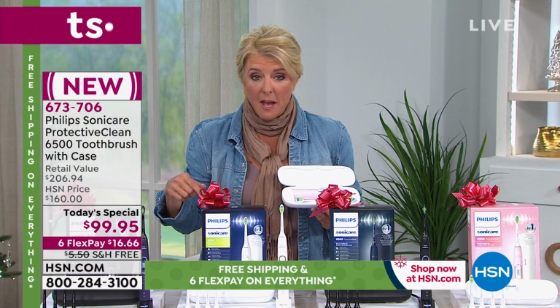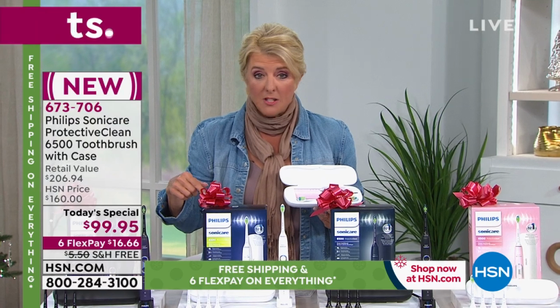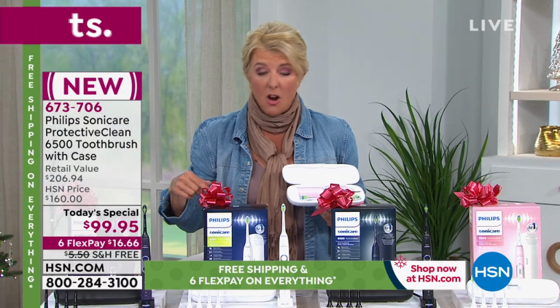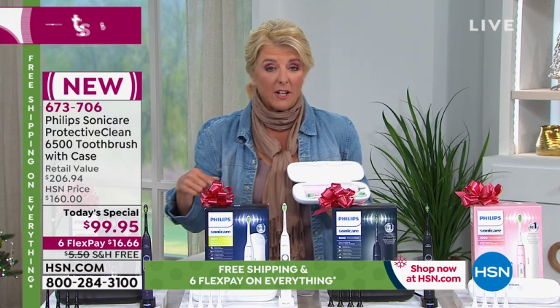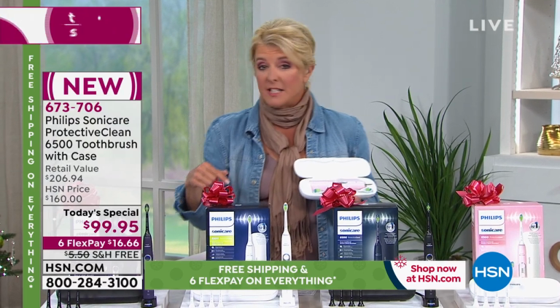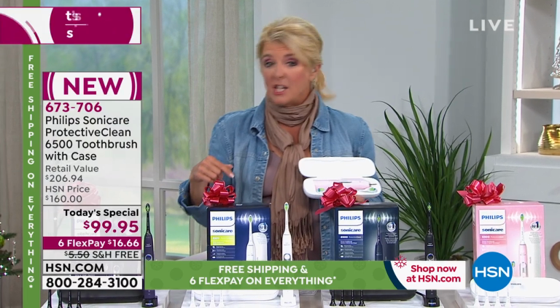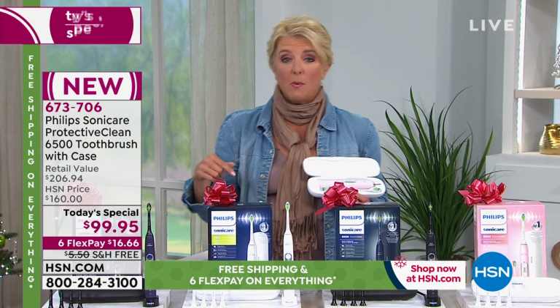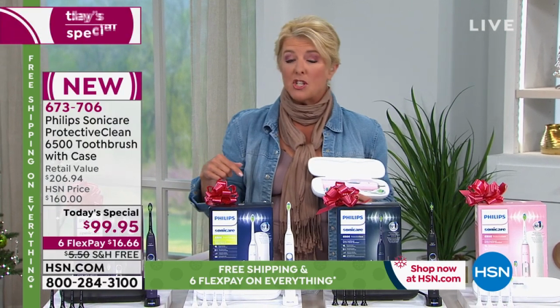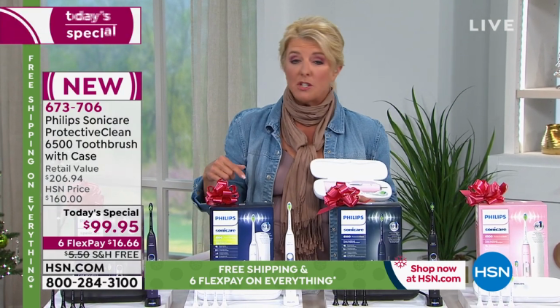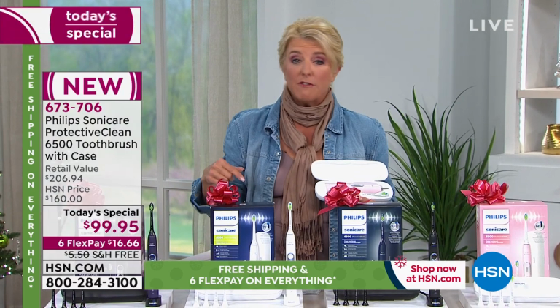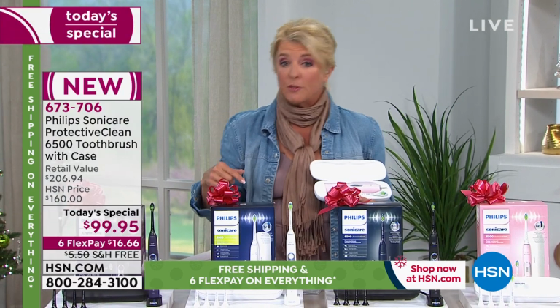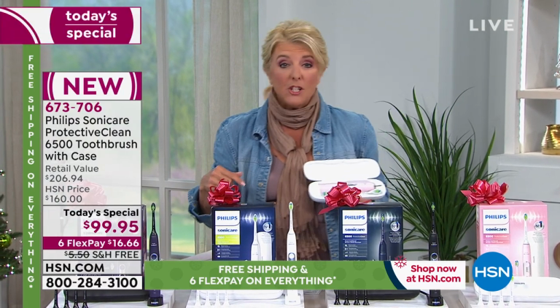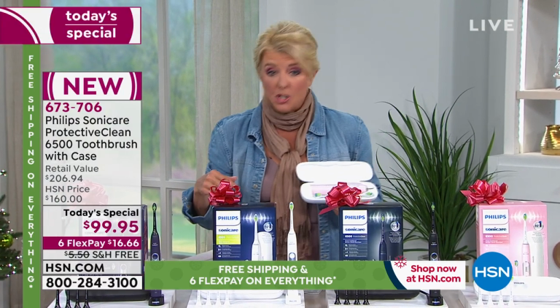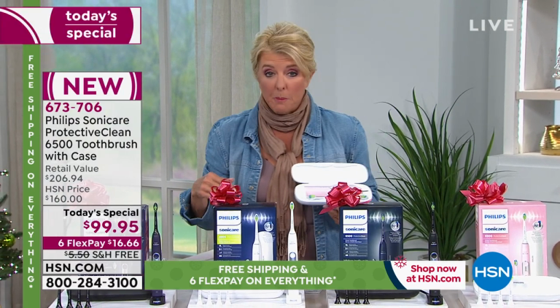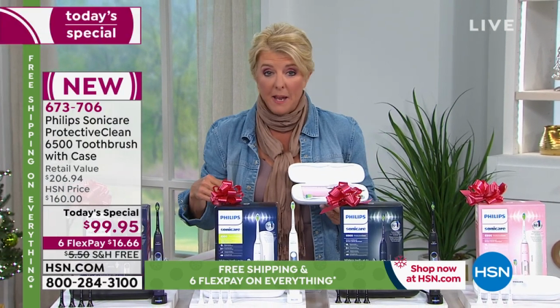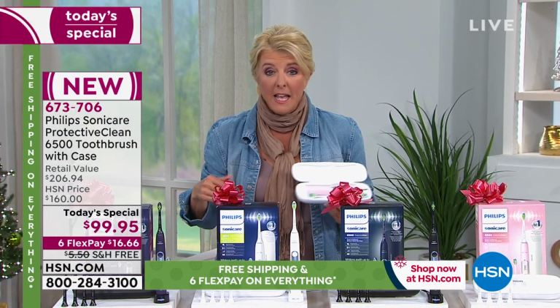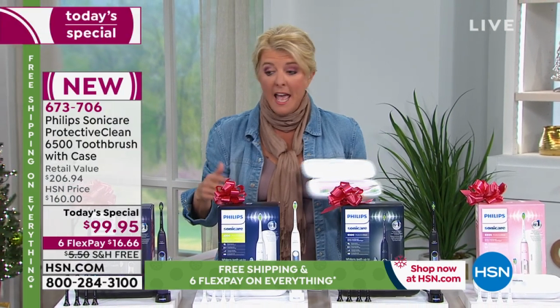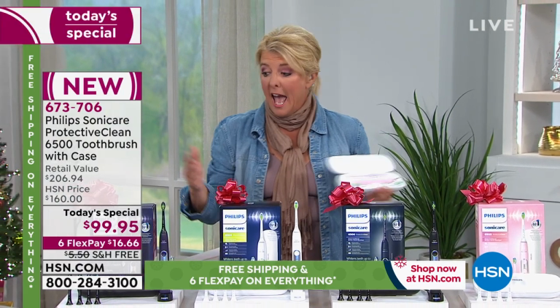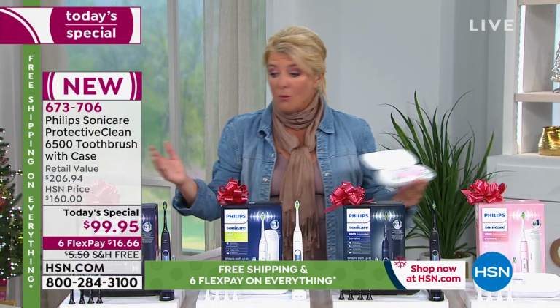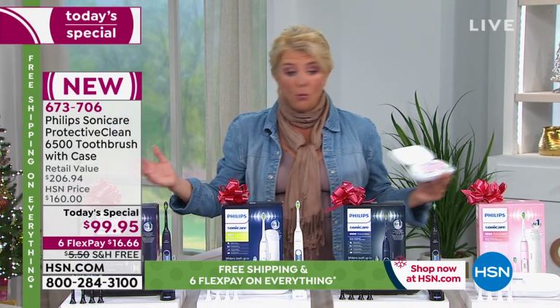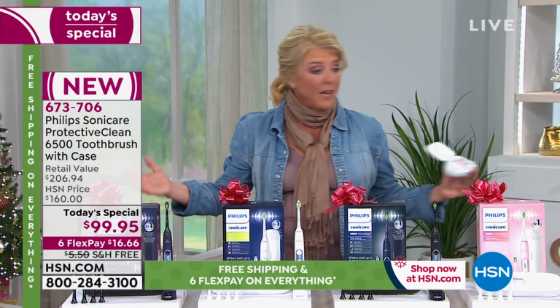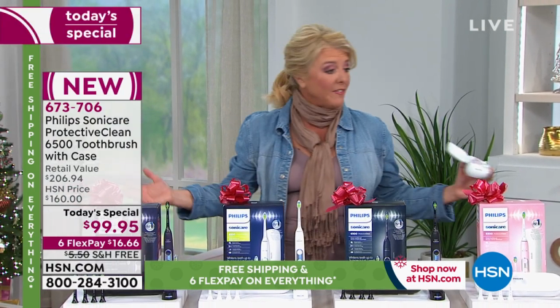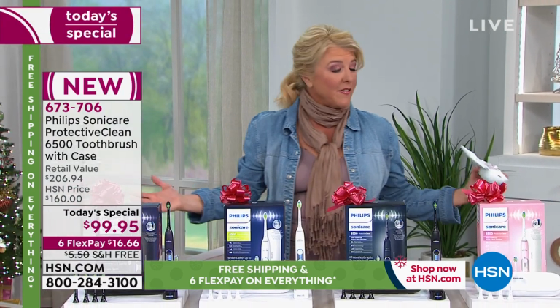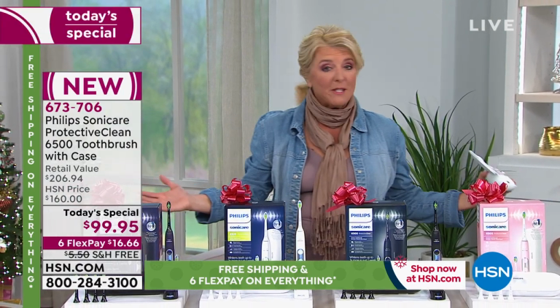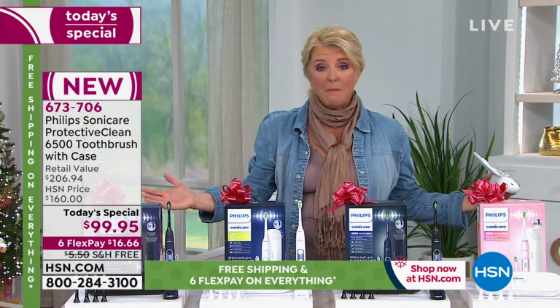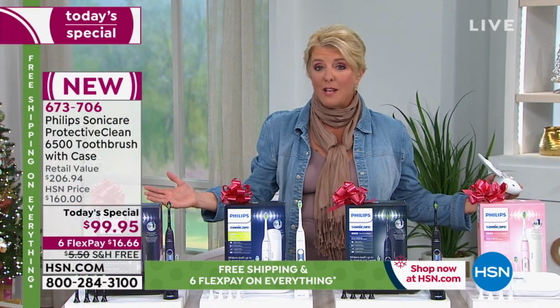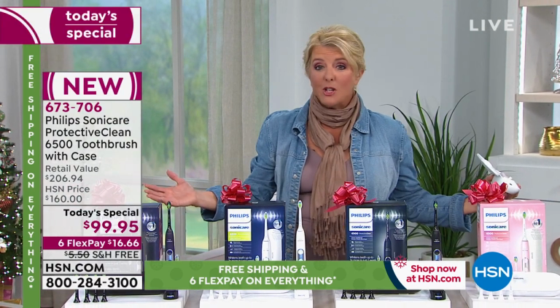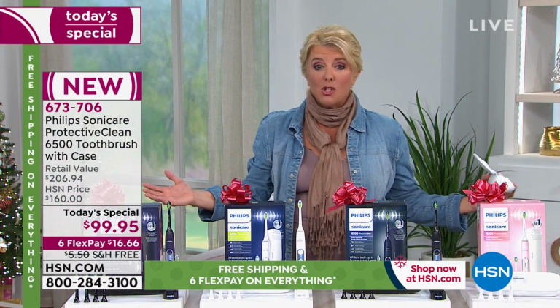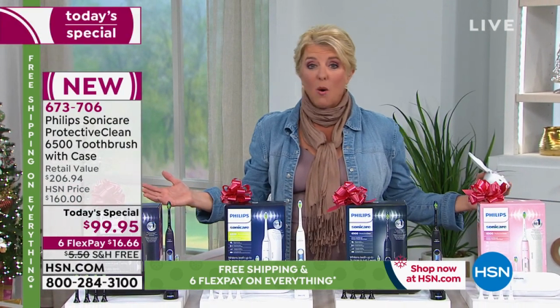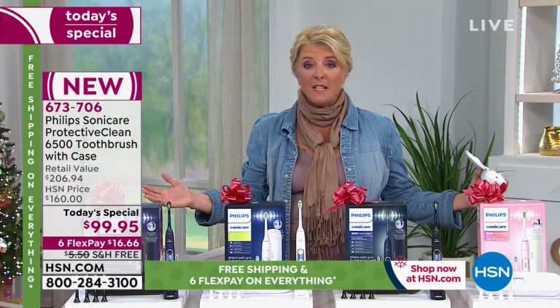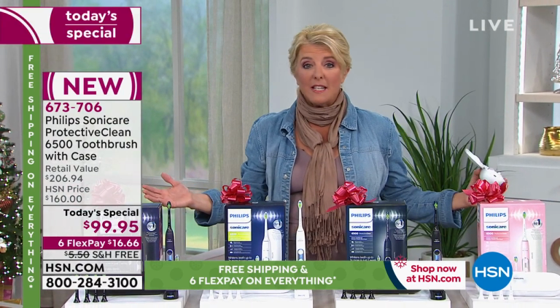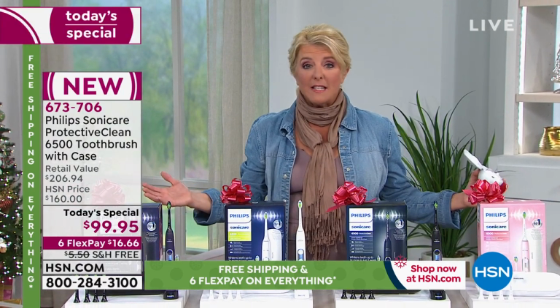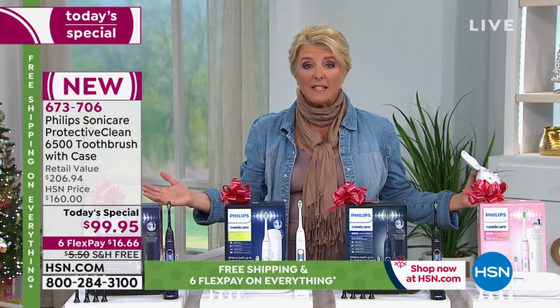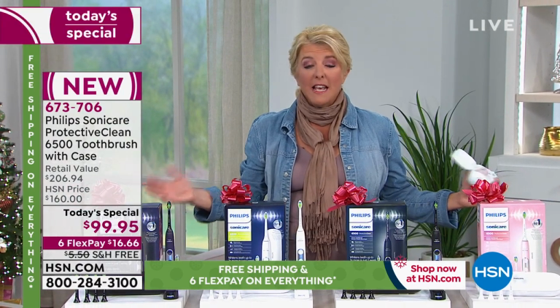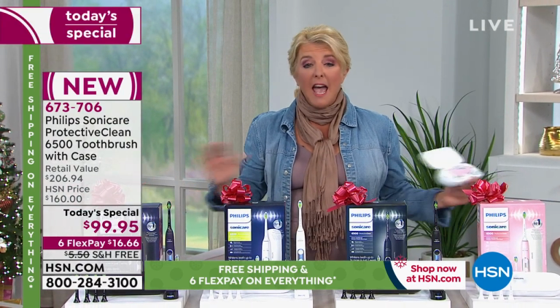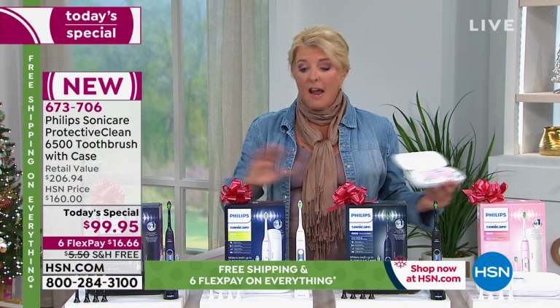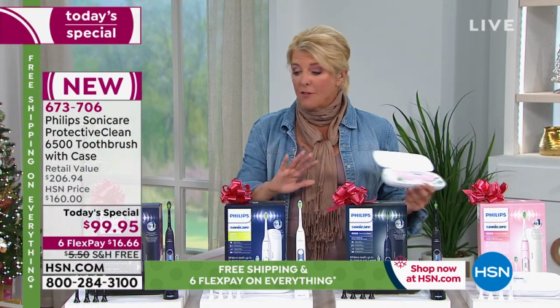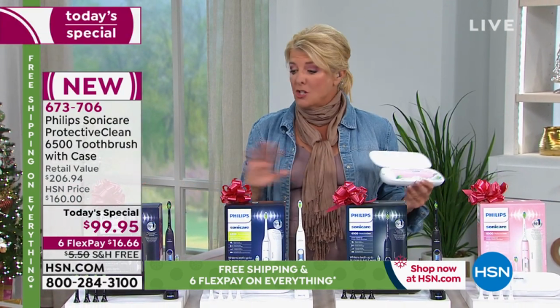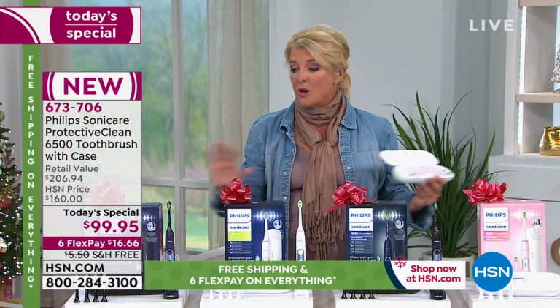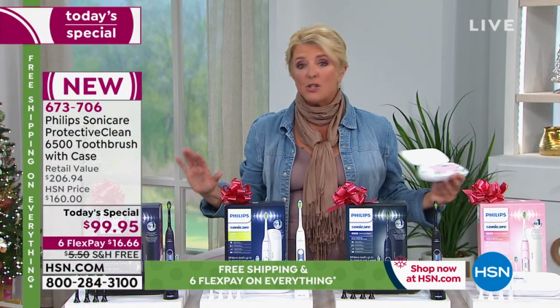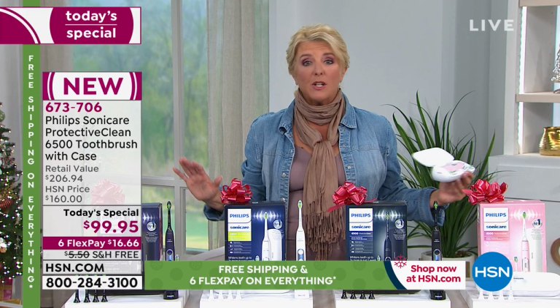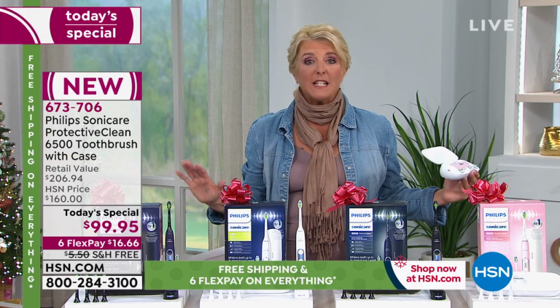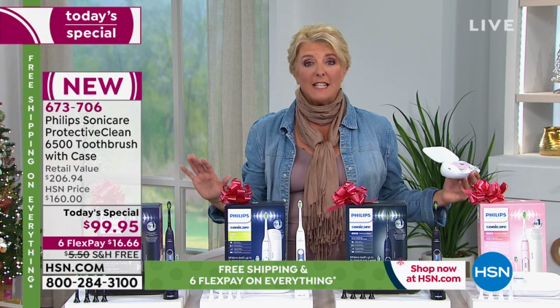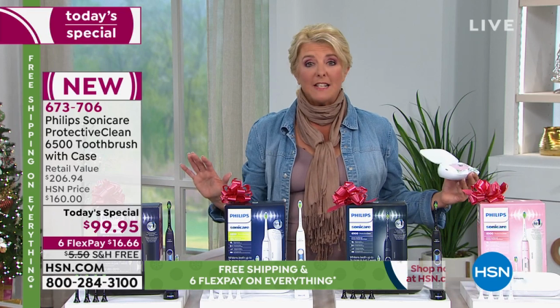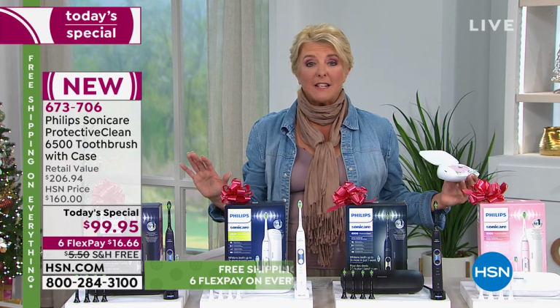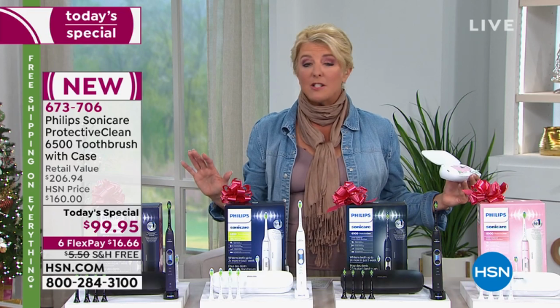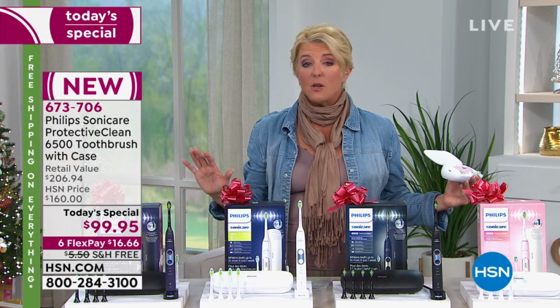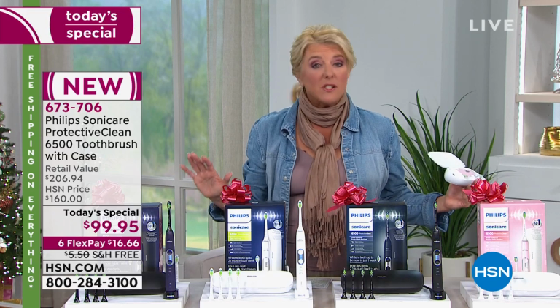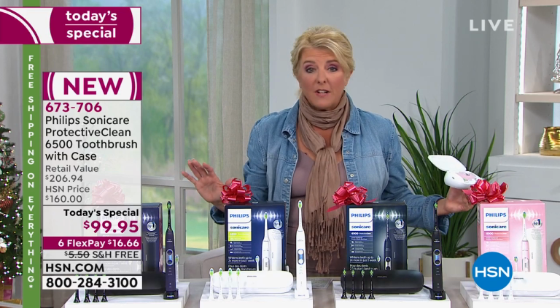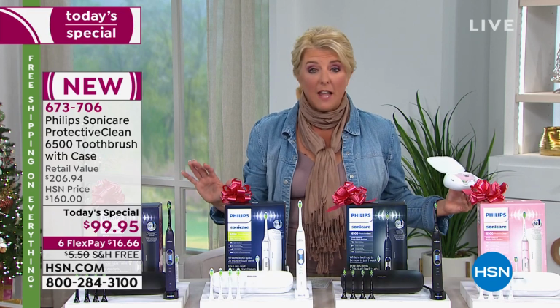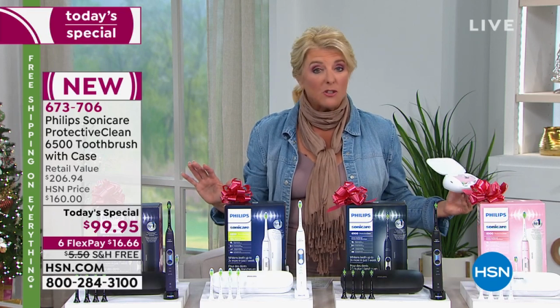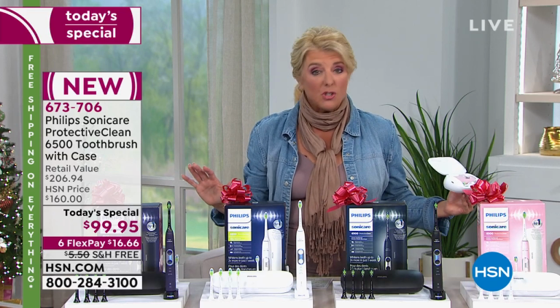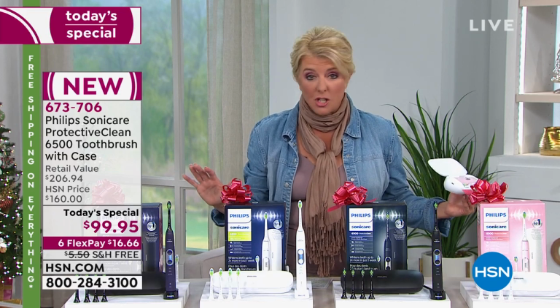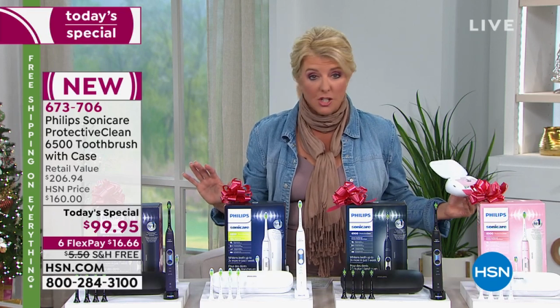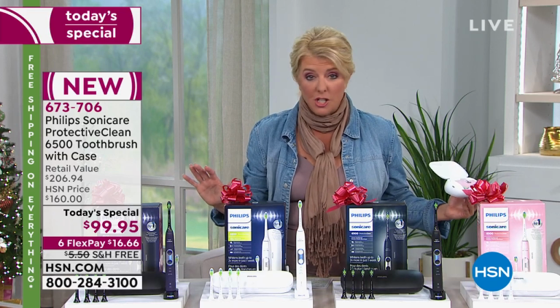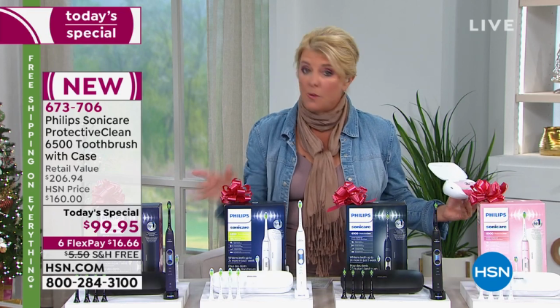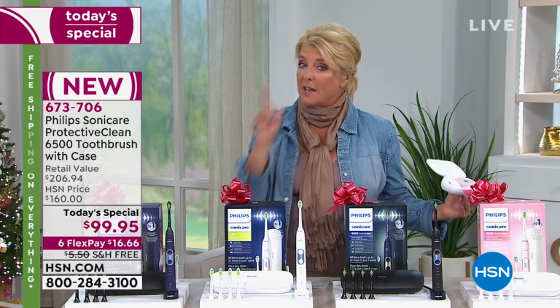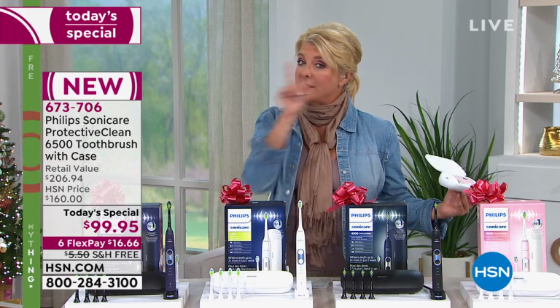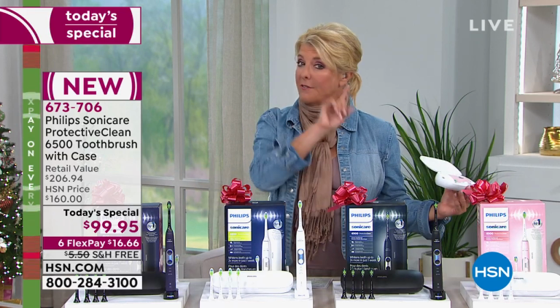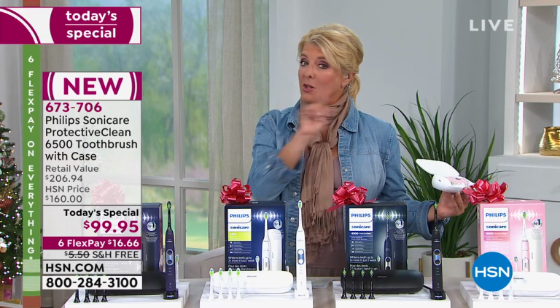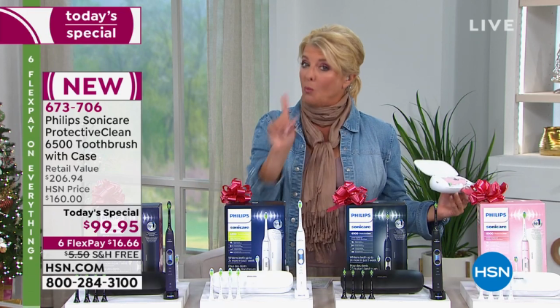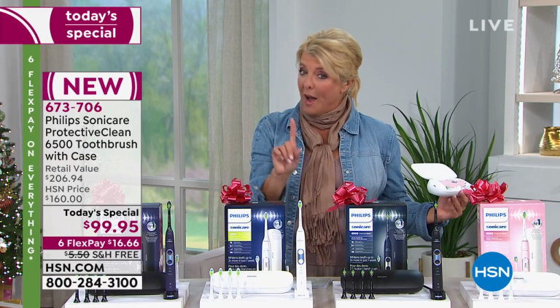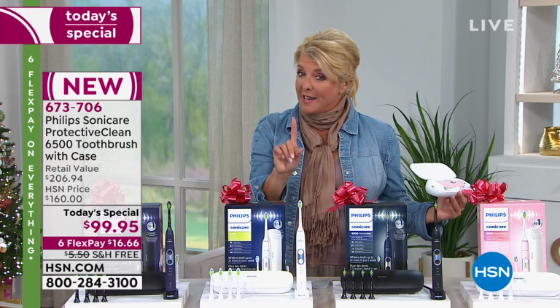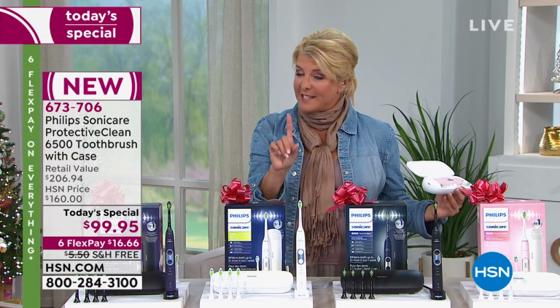That's $99.95 with our continuation of six FlexPays, free shipping, and amazing color choices. Every color you see is exclusive to you except for the white, but we do have the white because it's popular.